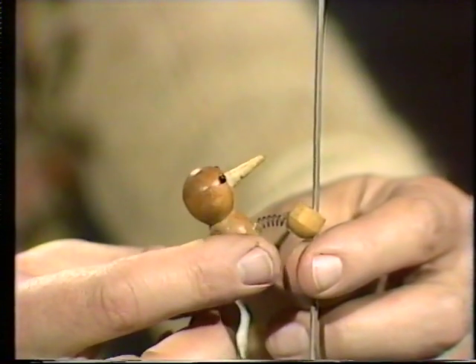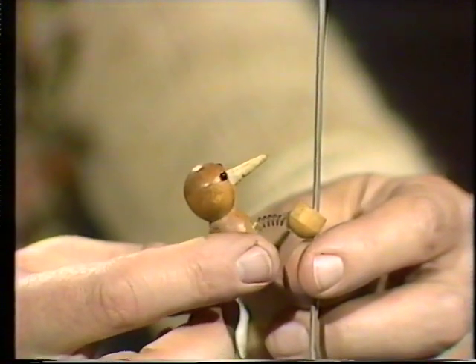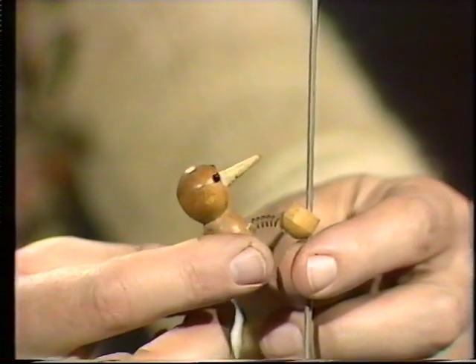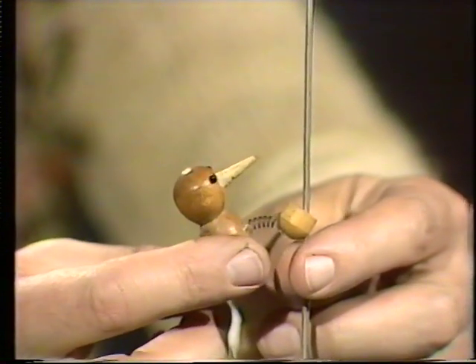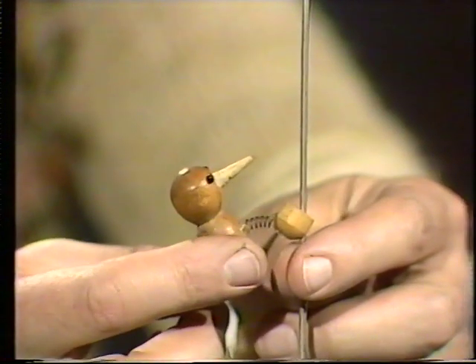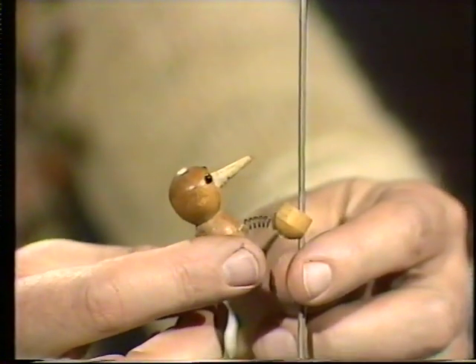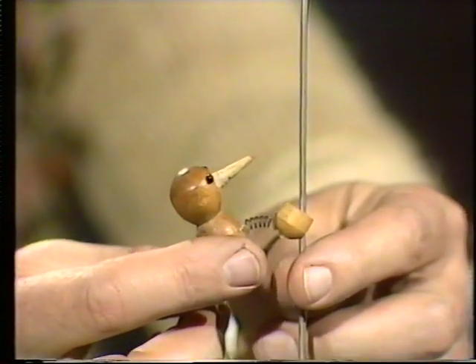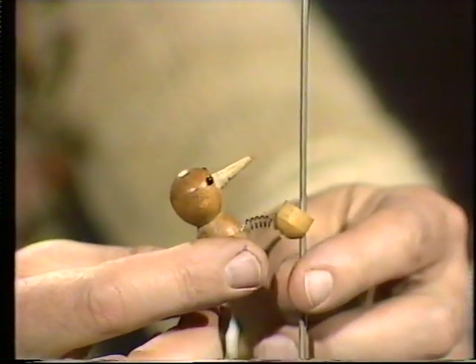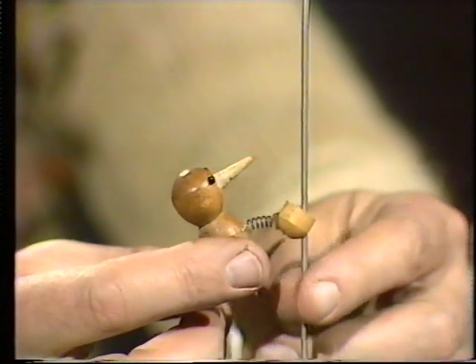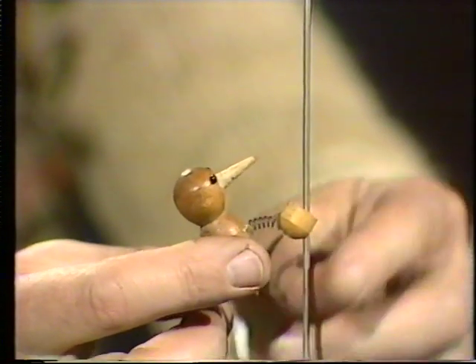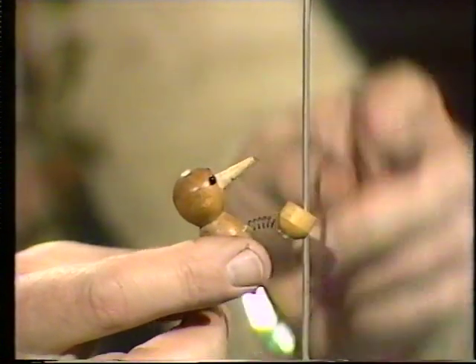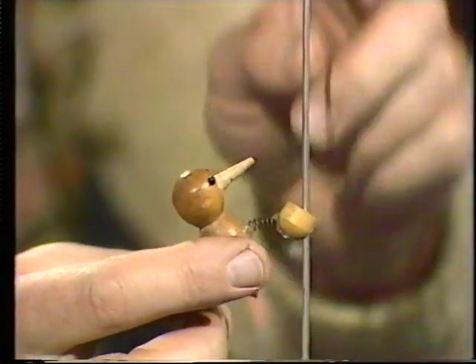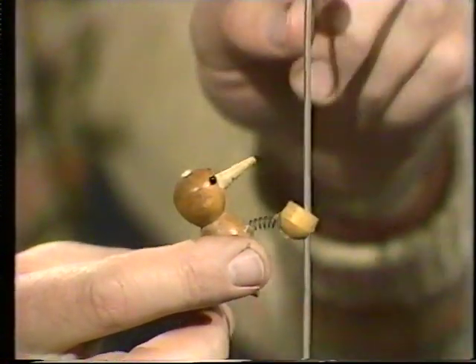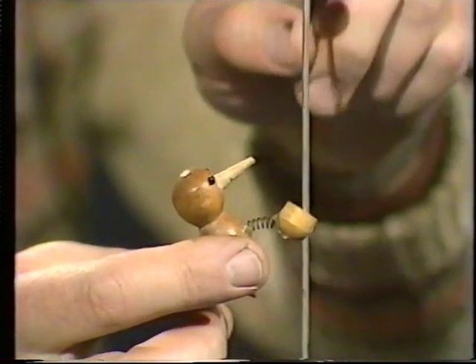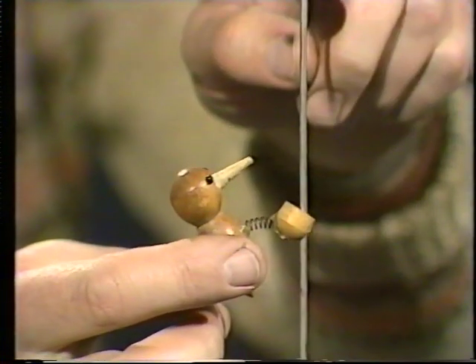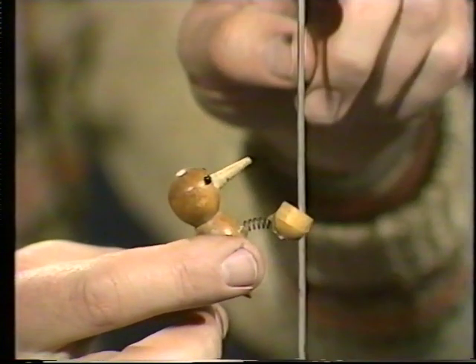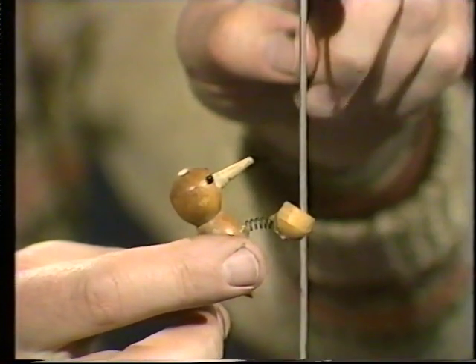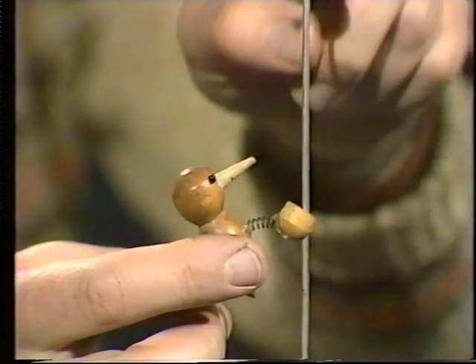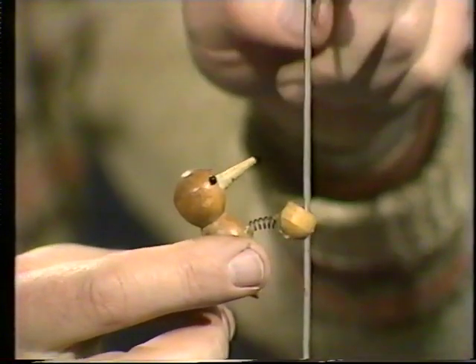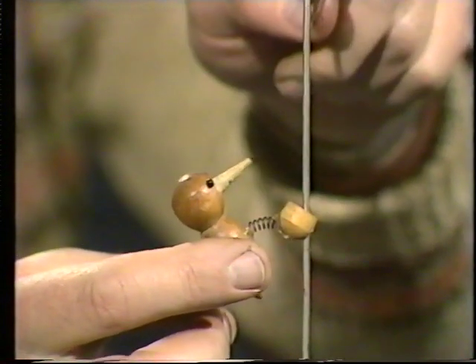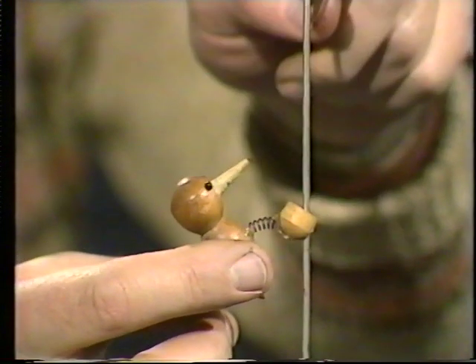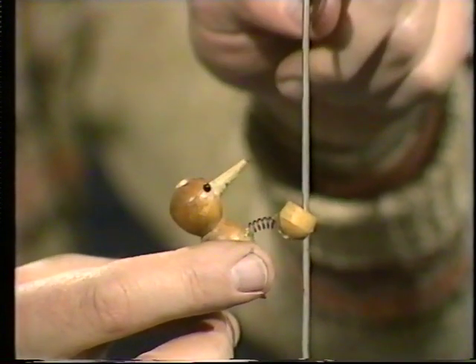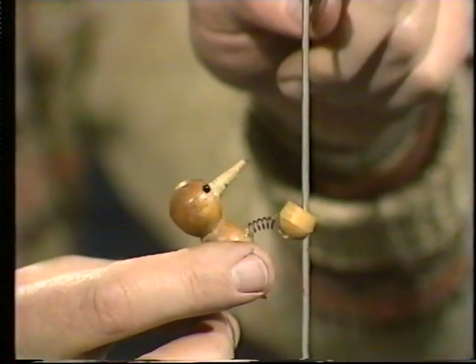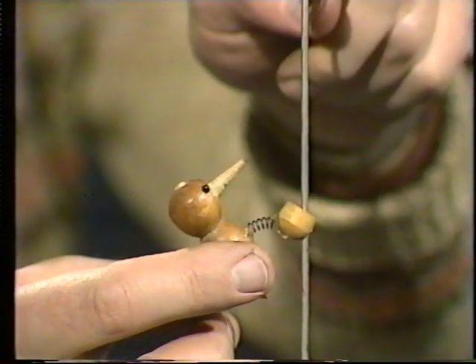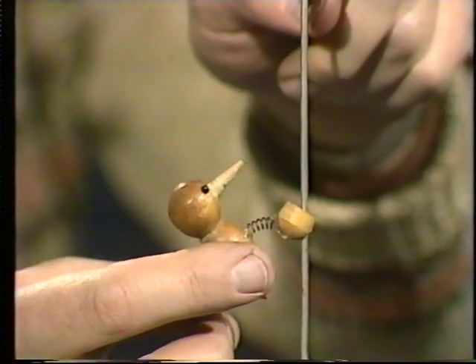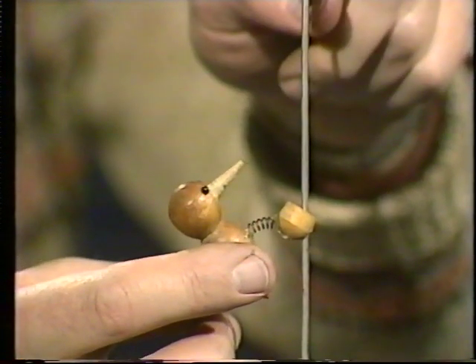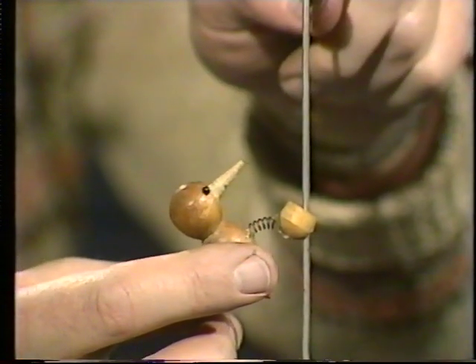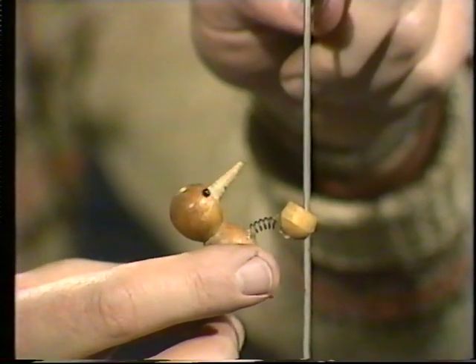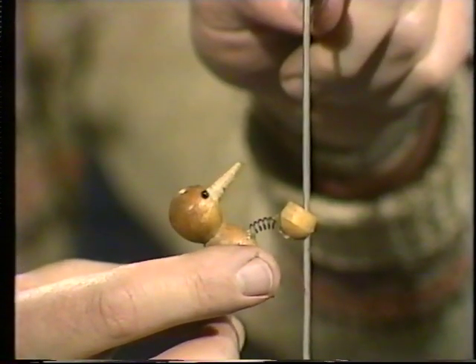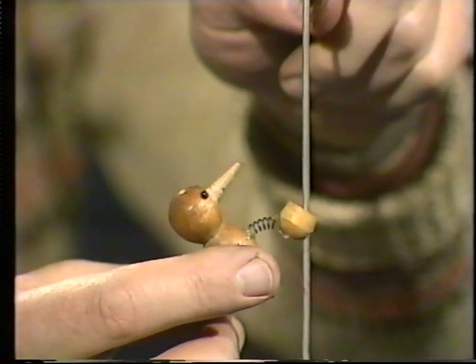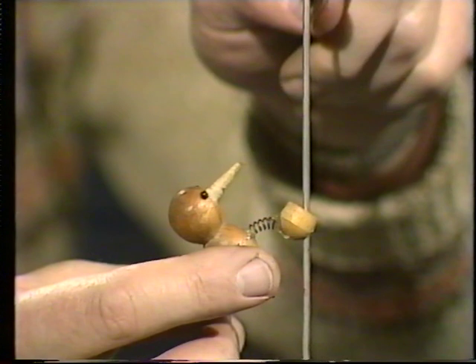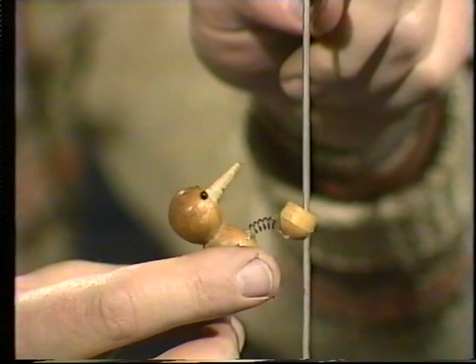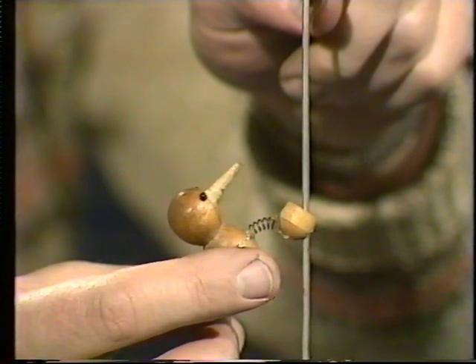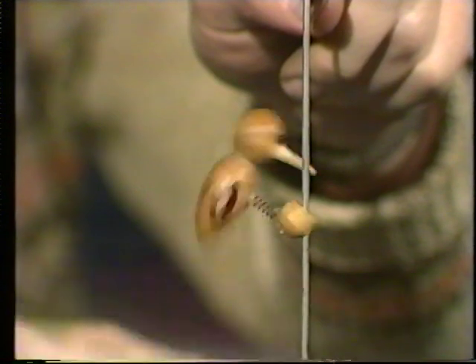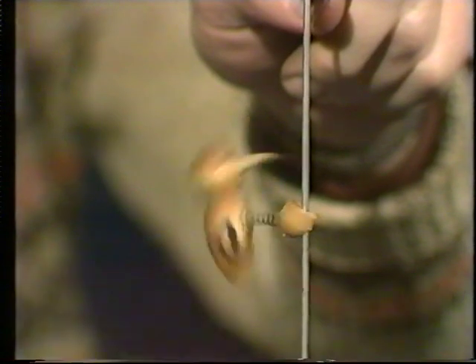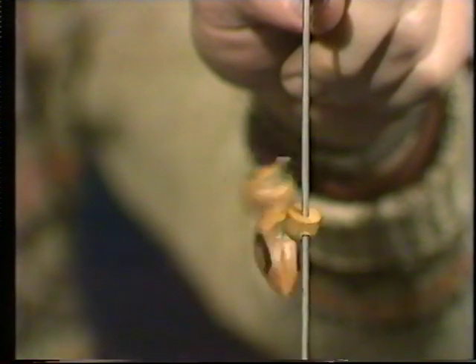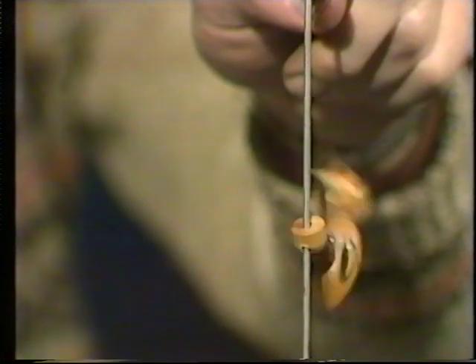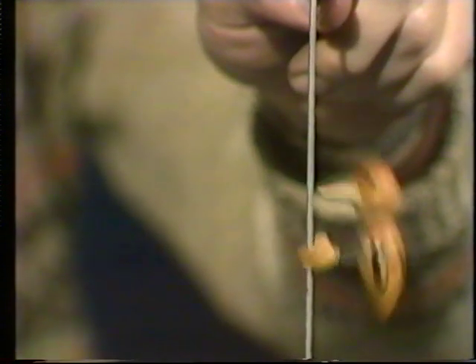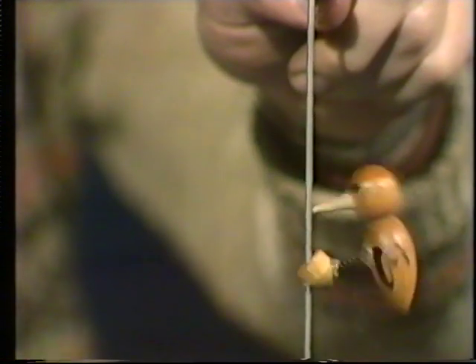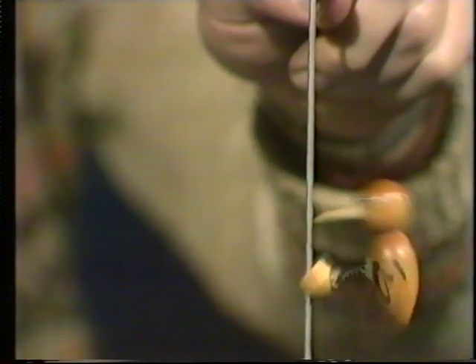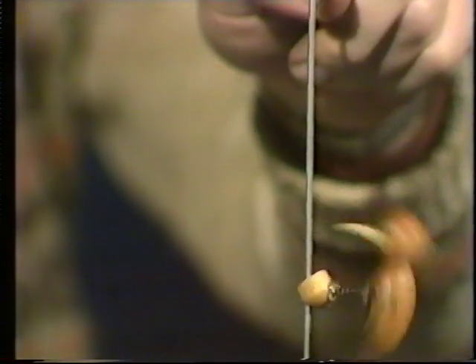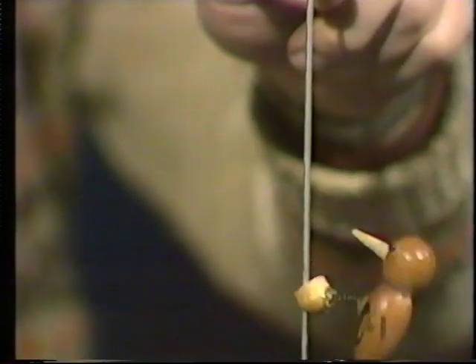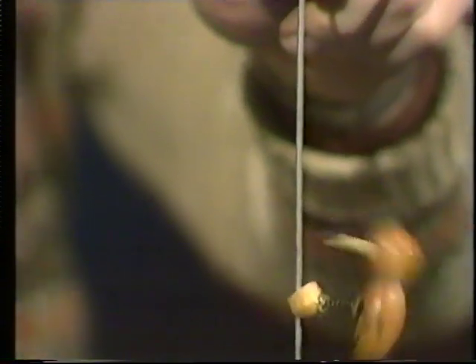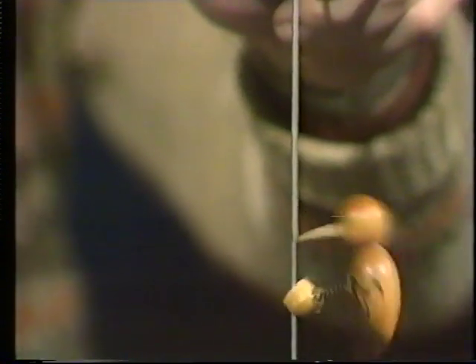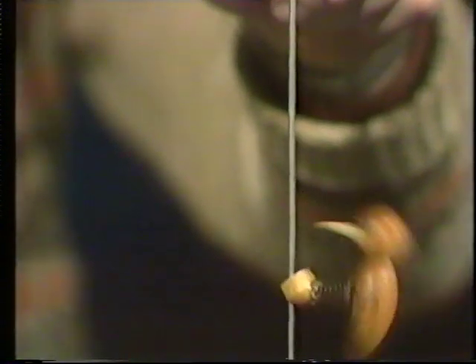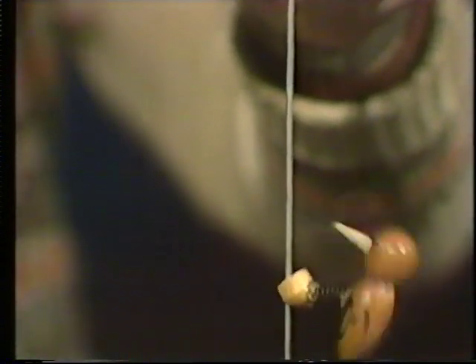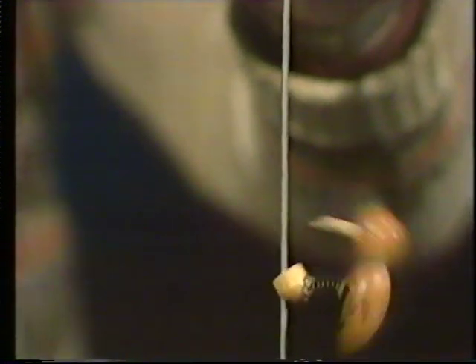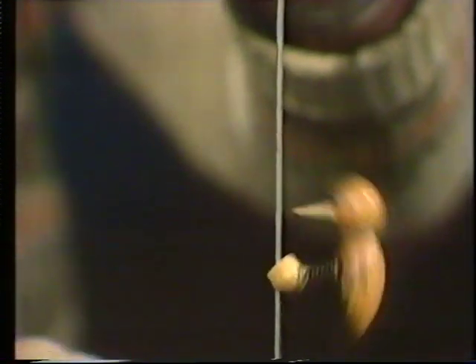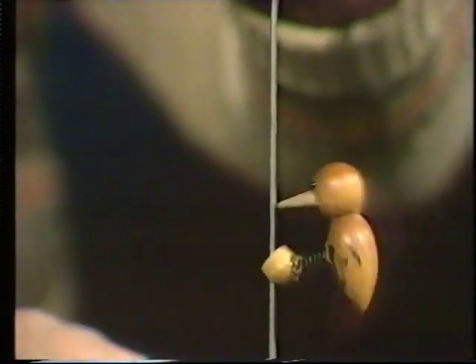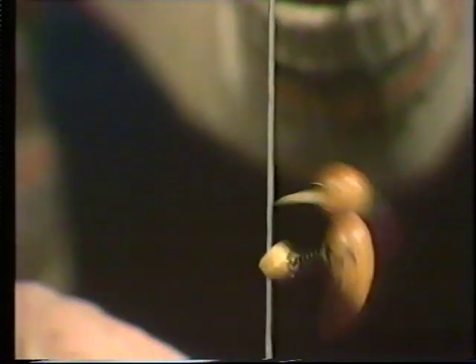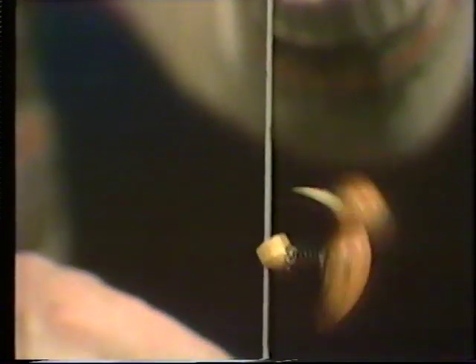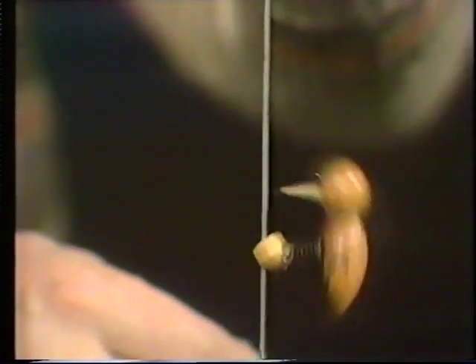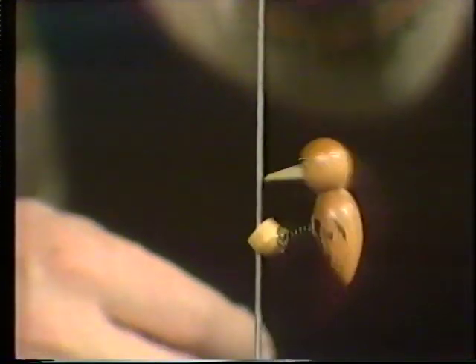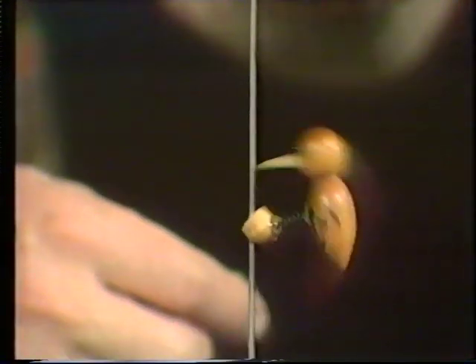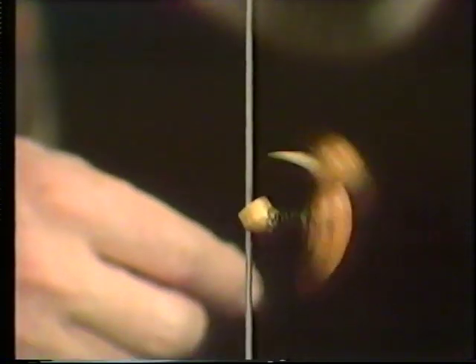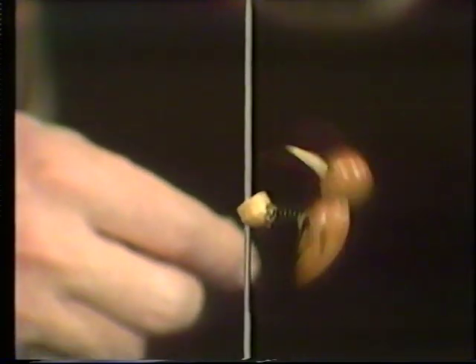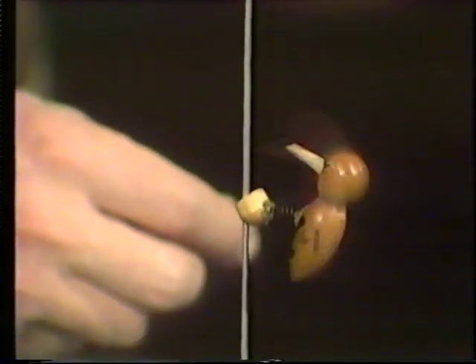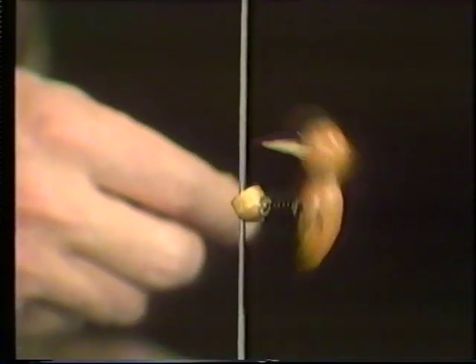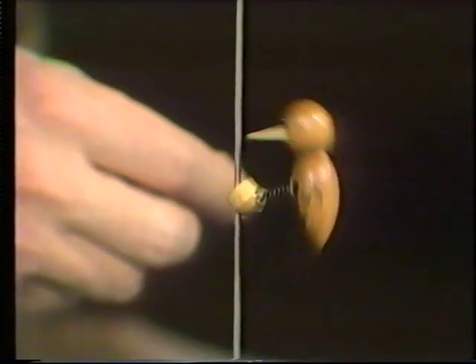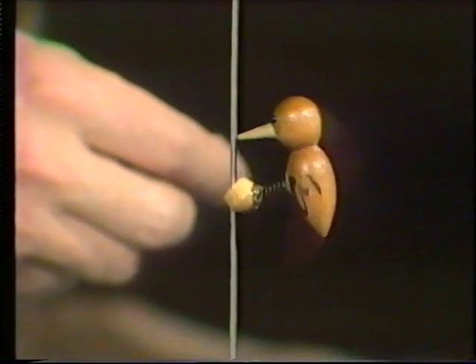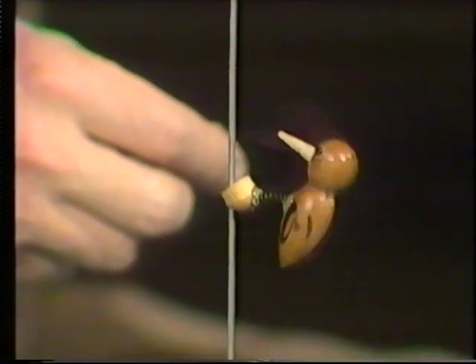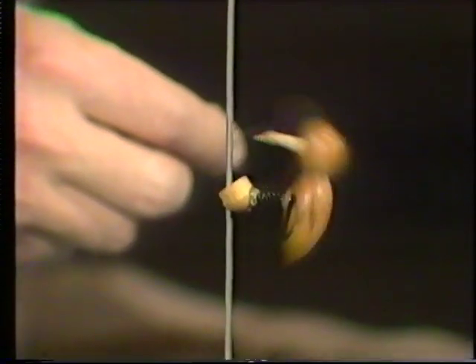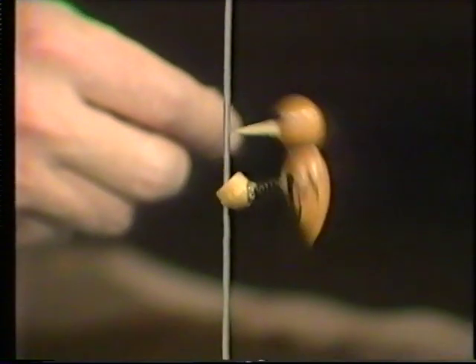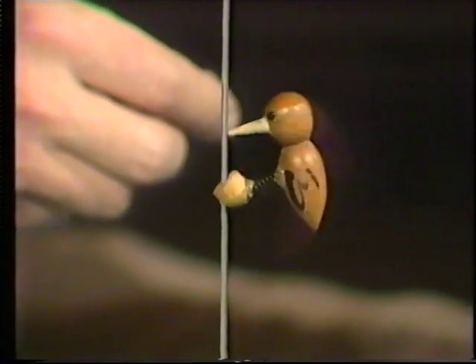It drops a little bit until the weight of the bird comes down and jams it. So it goes slide jam, and it proceeds down the shank like that, pecking as it goes.